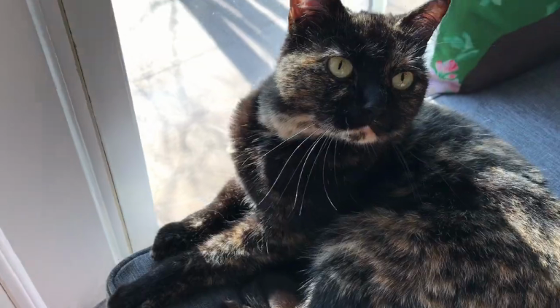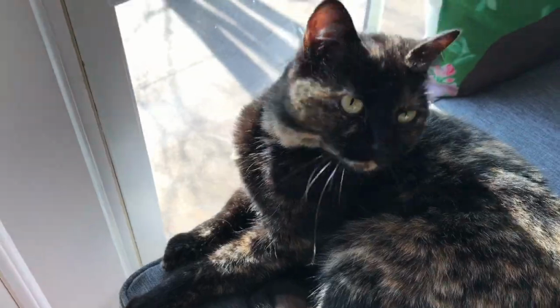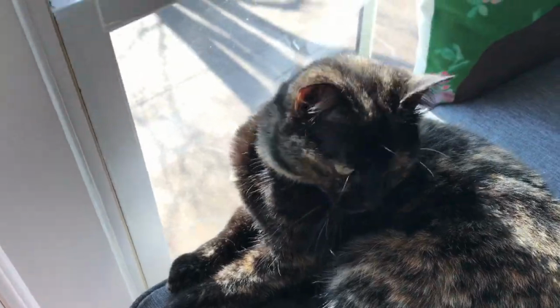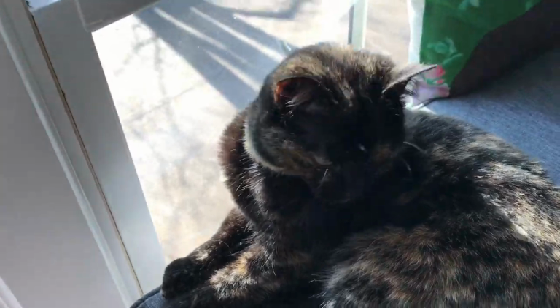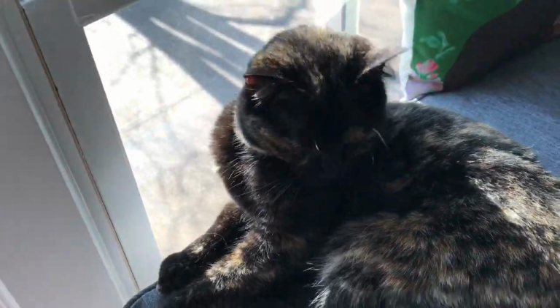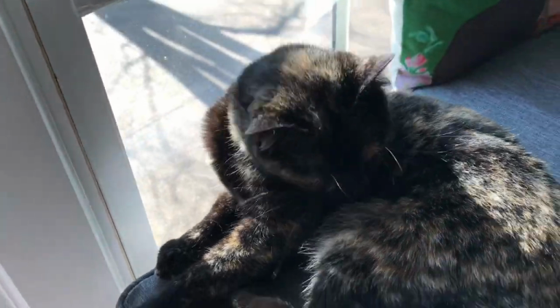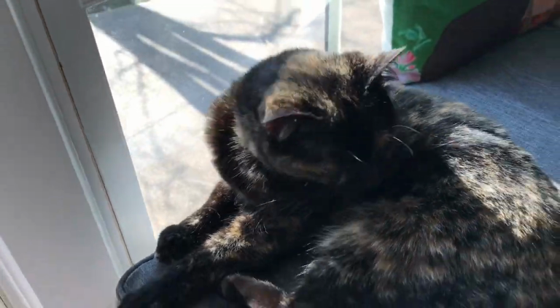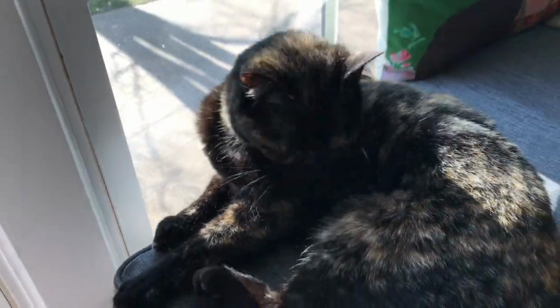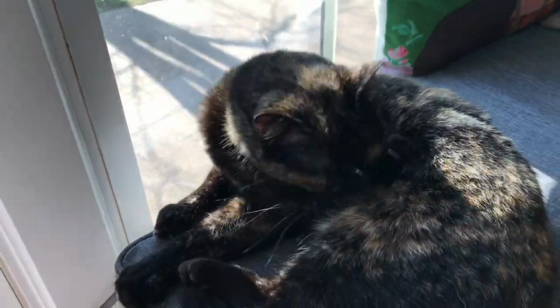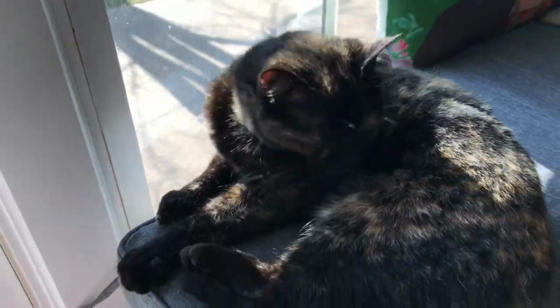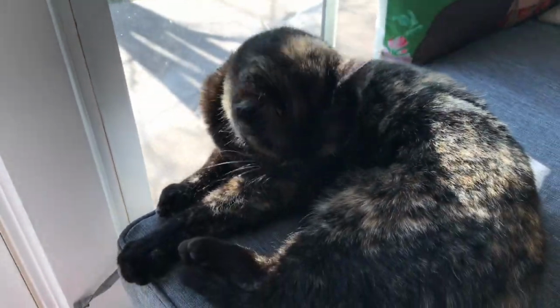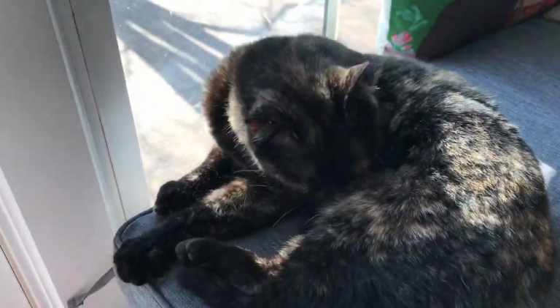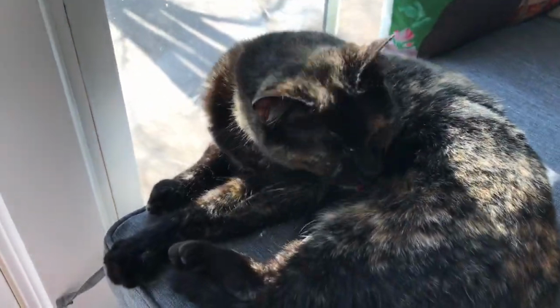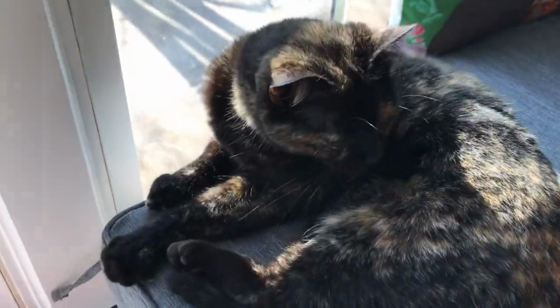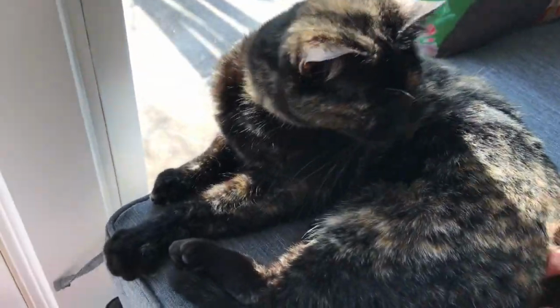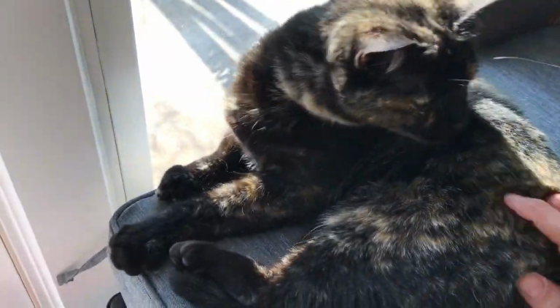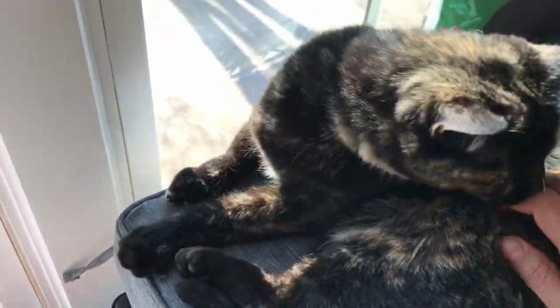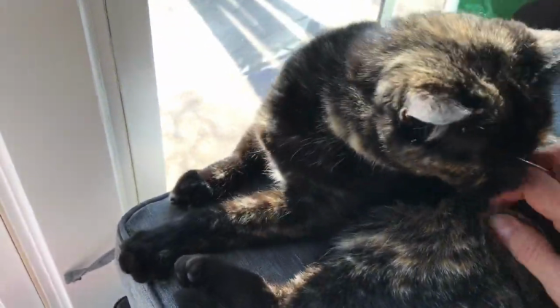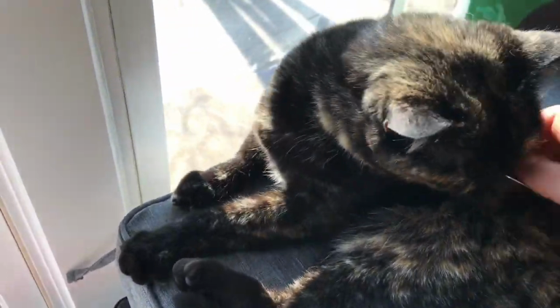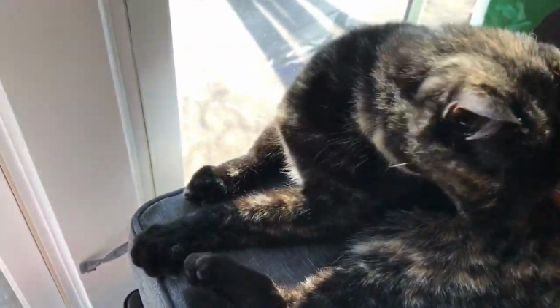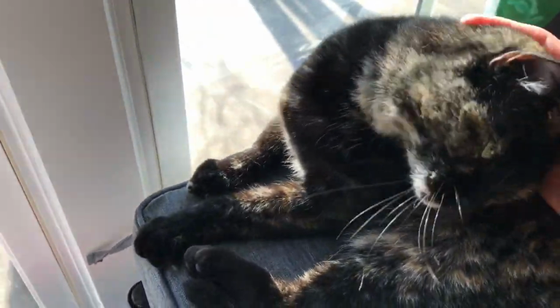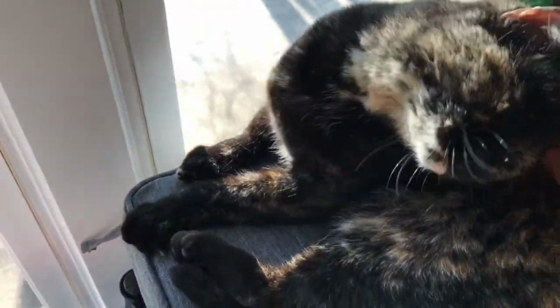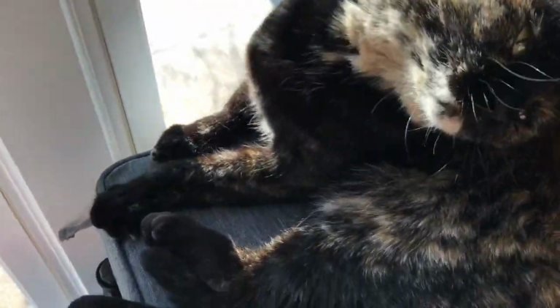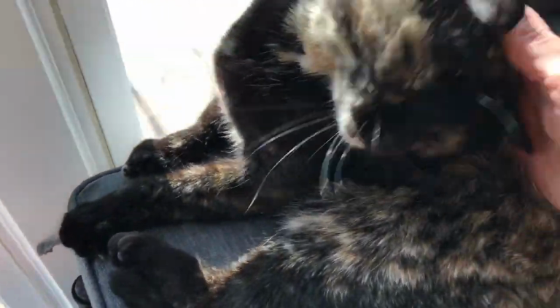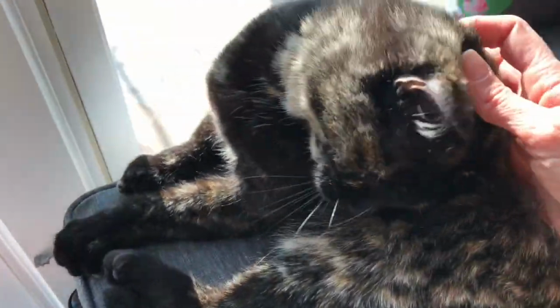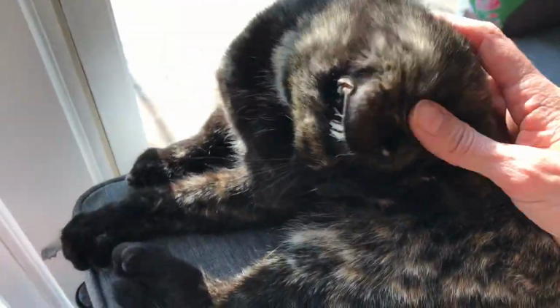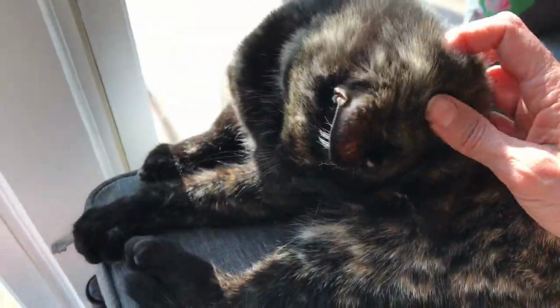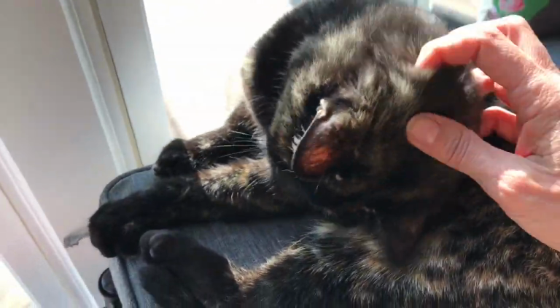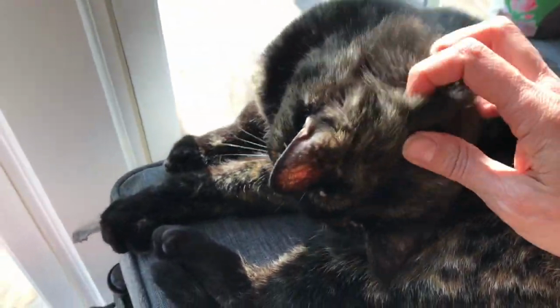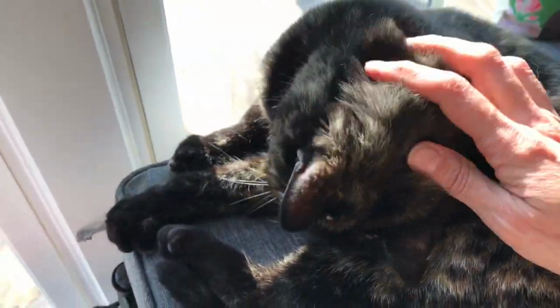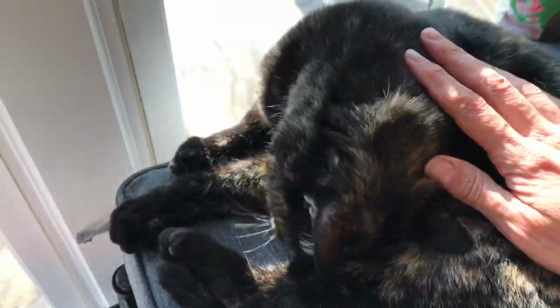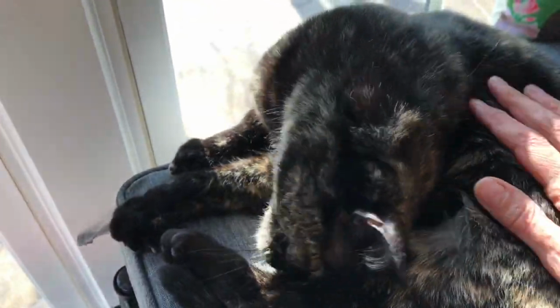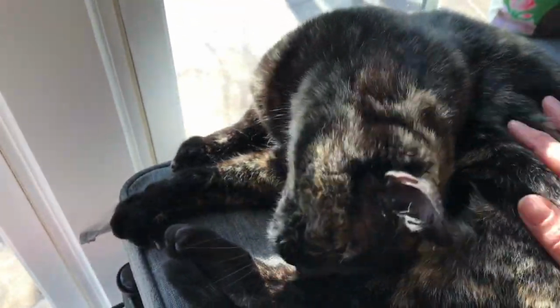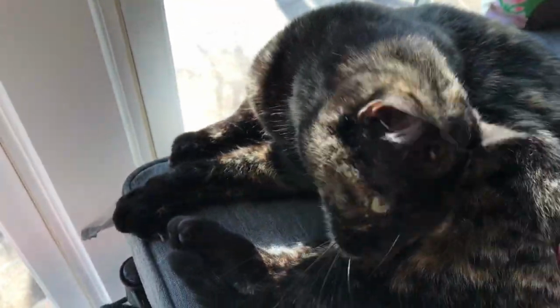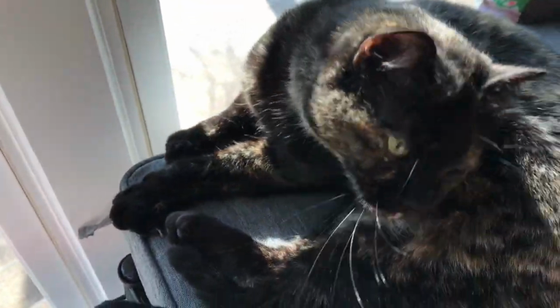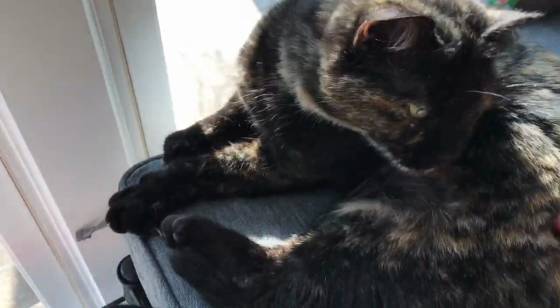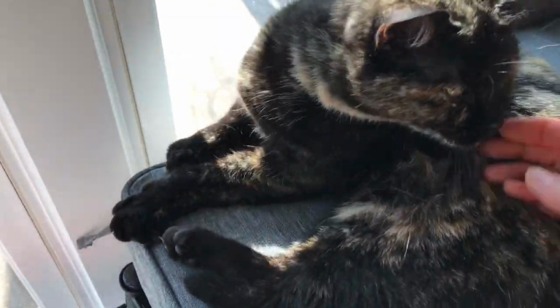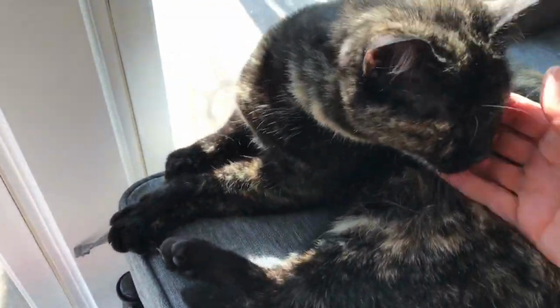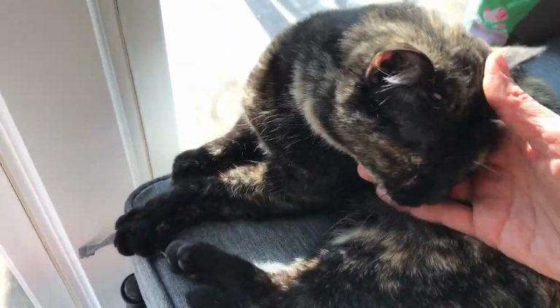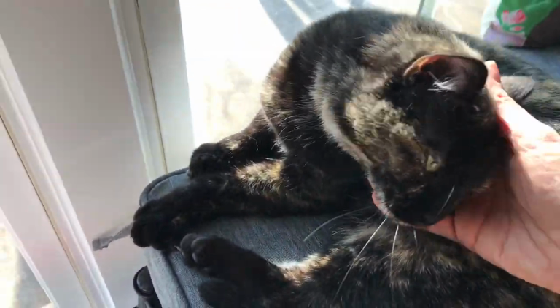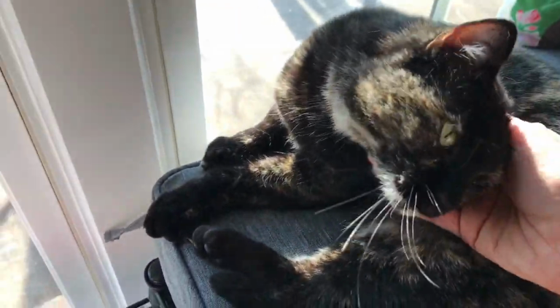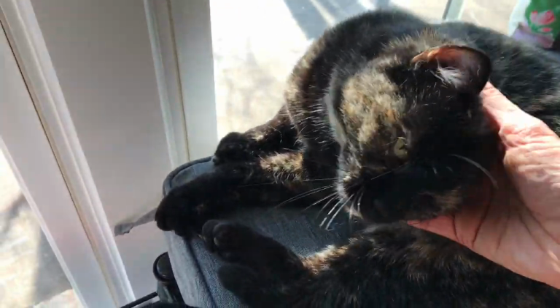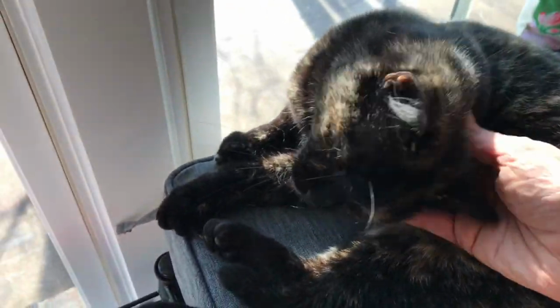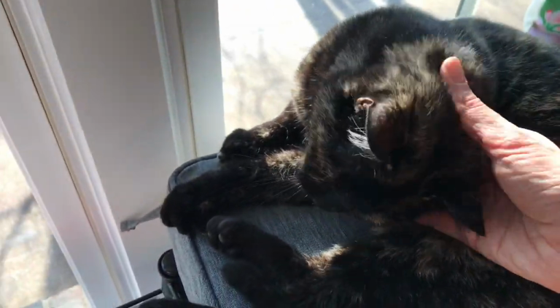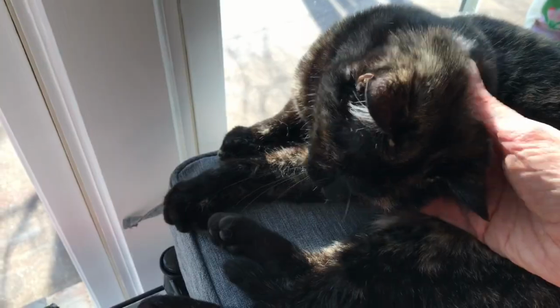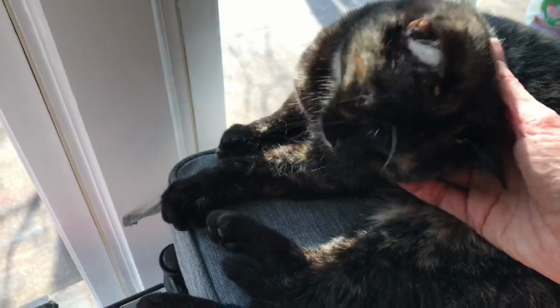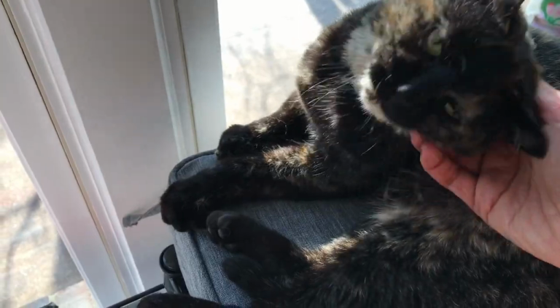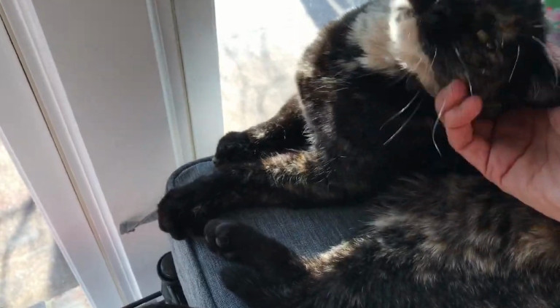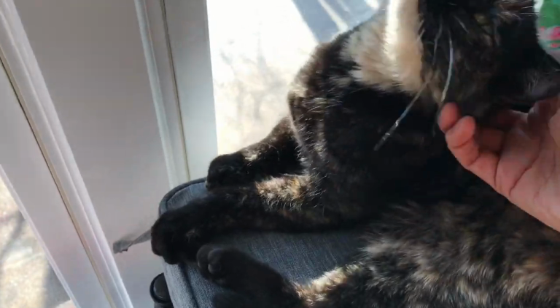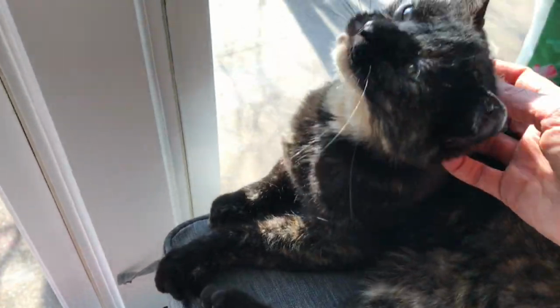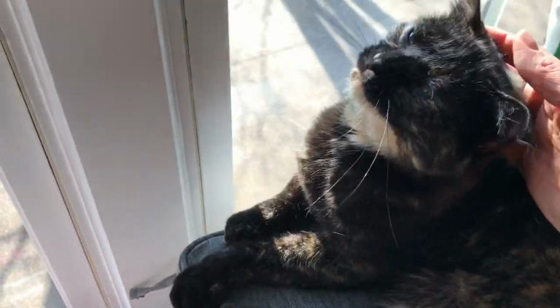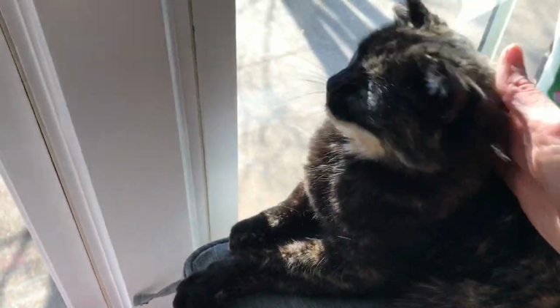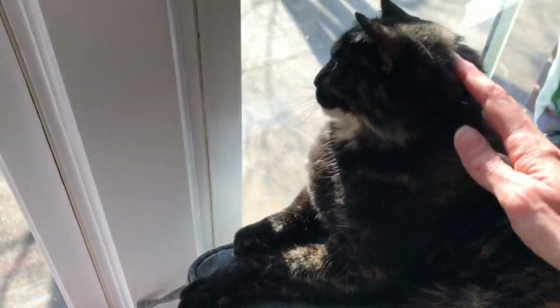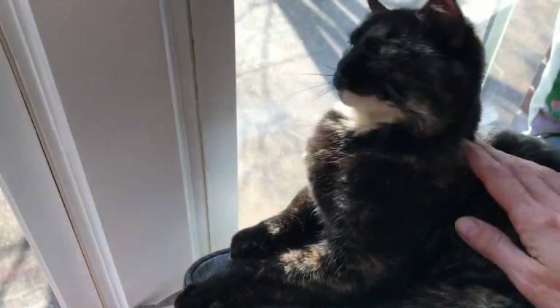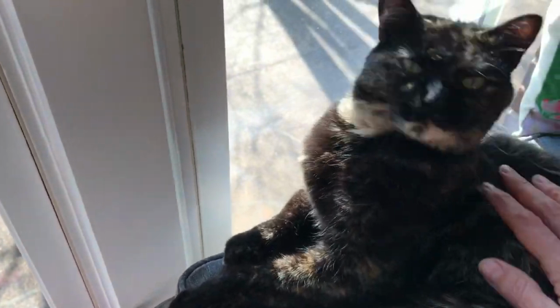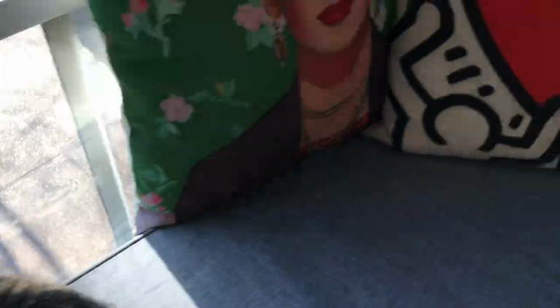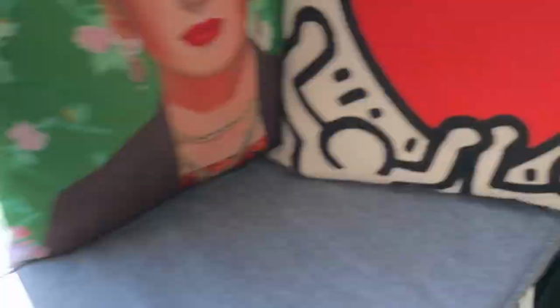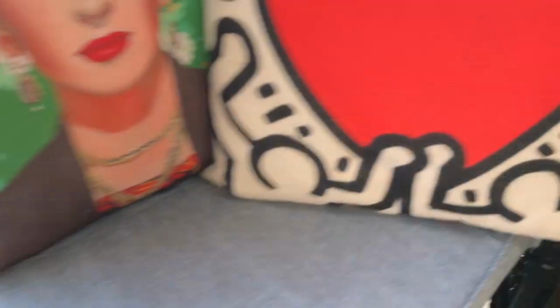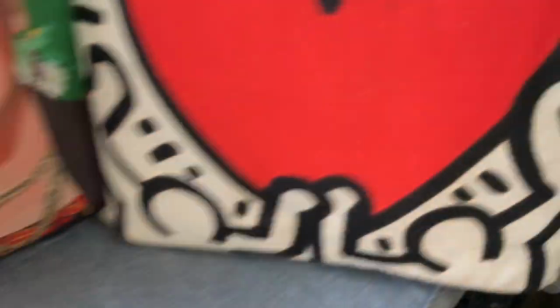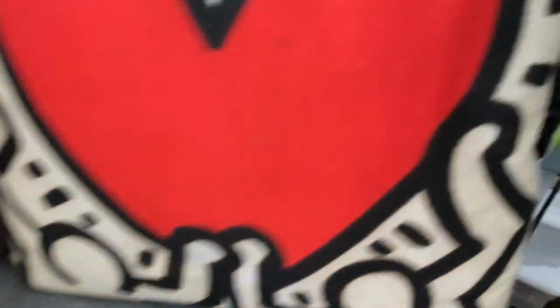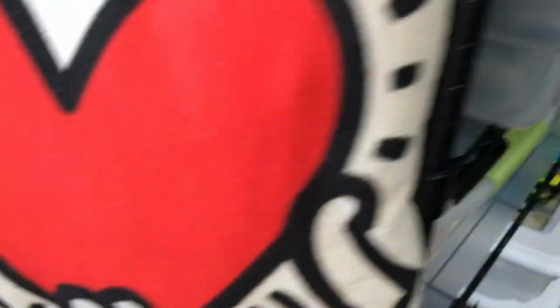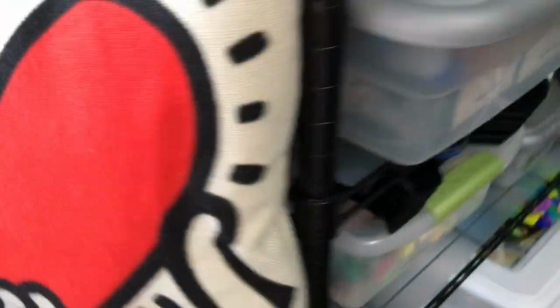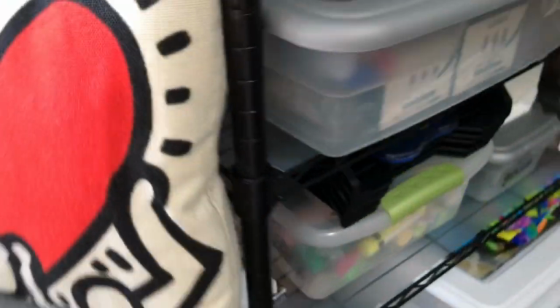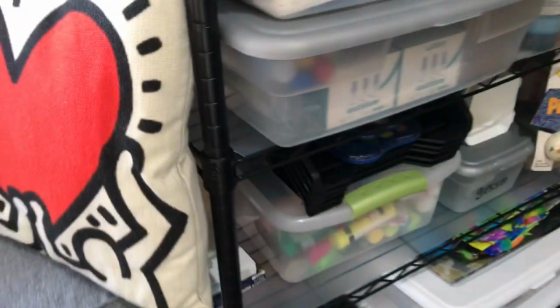Before we begin on today's DIY, a word from our sponsor. This is Tika. Isn't she the cutest little kitty on the planet? Look at the little smoochy face.